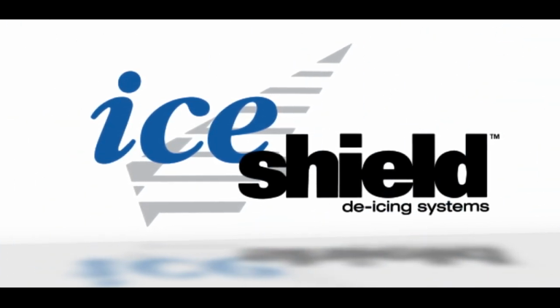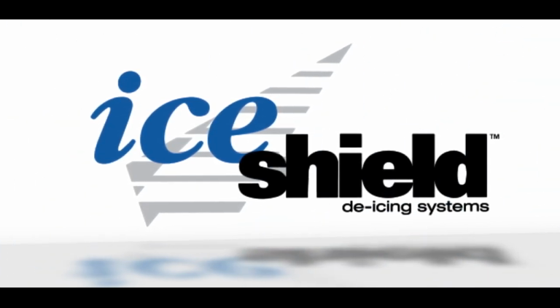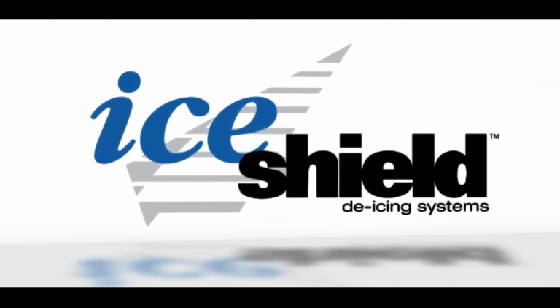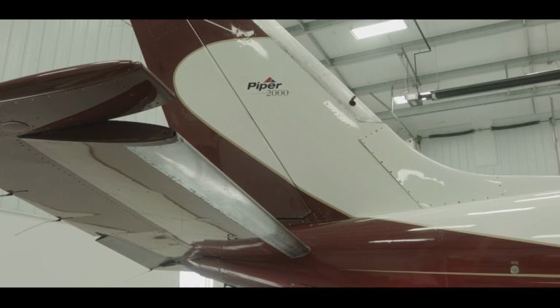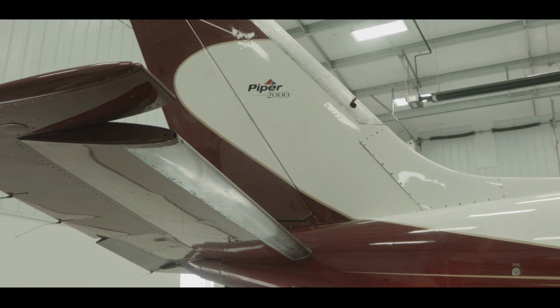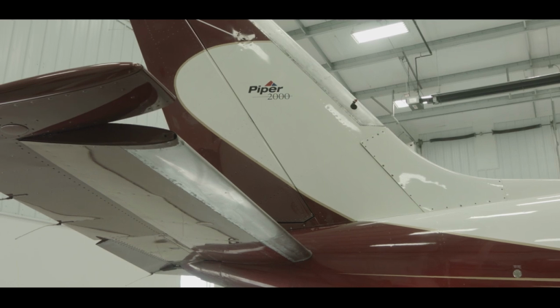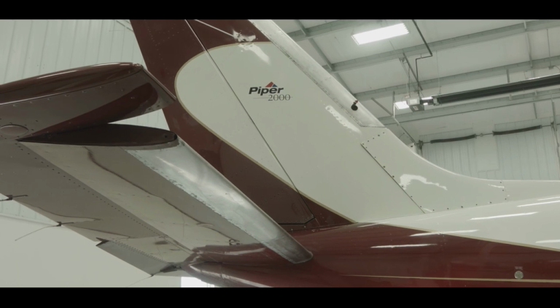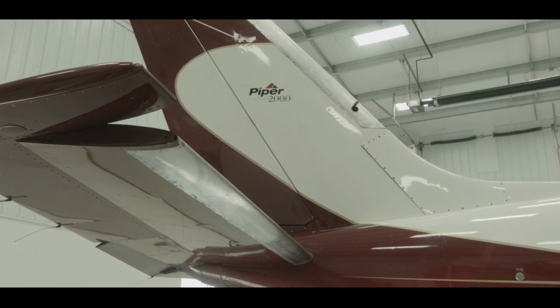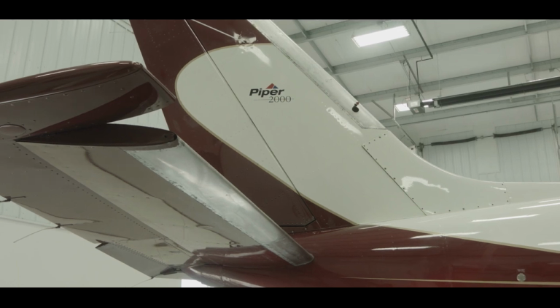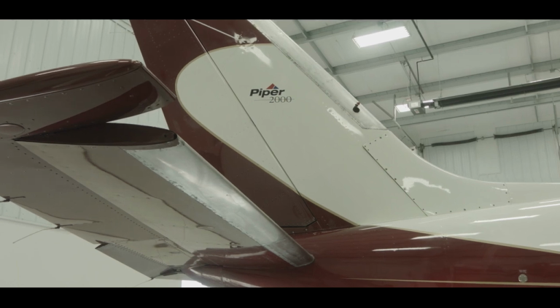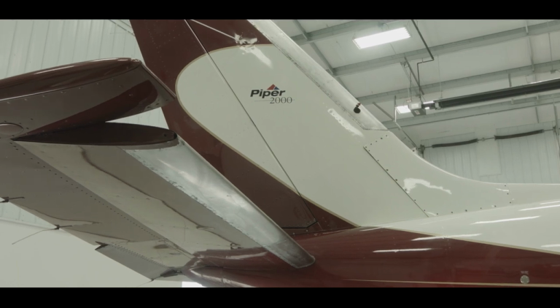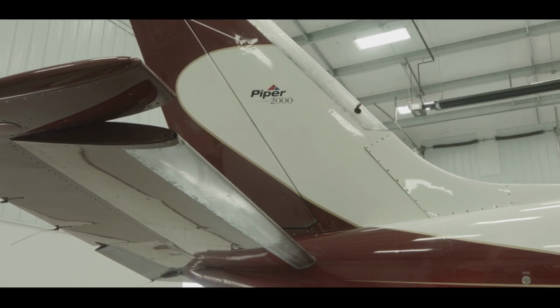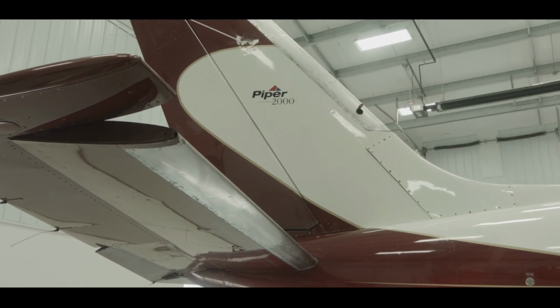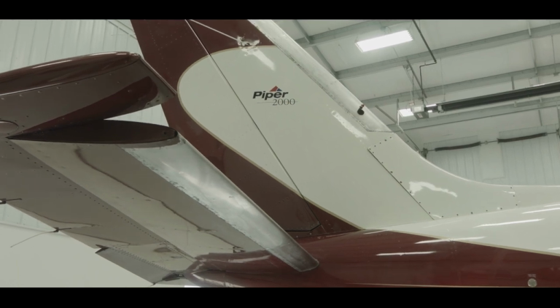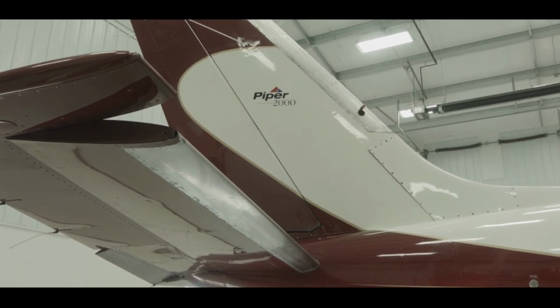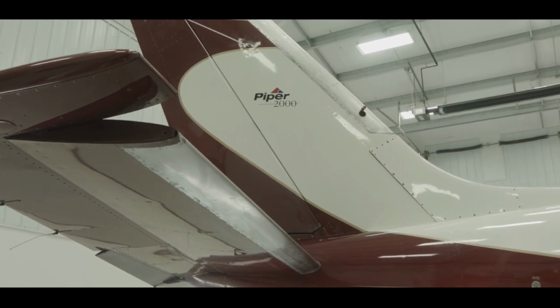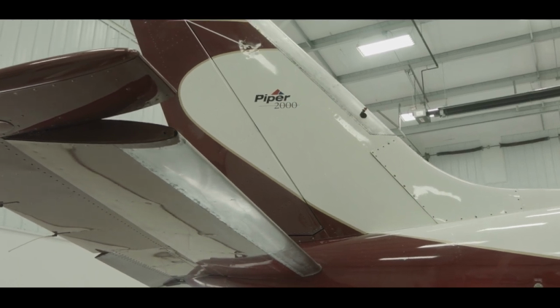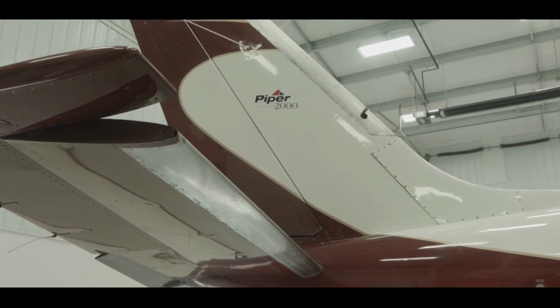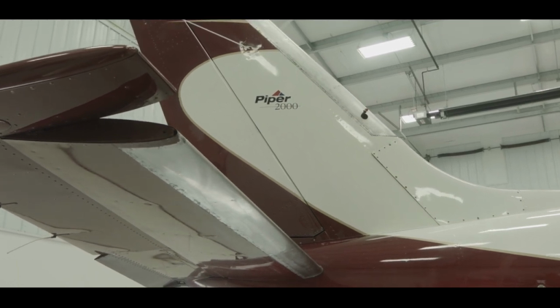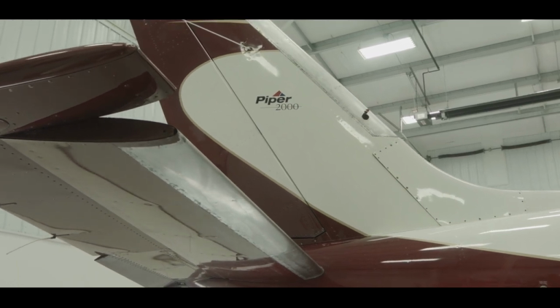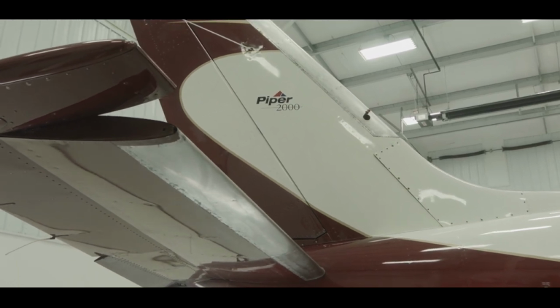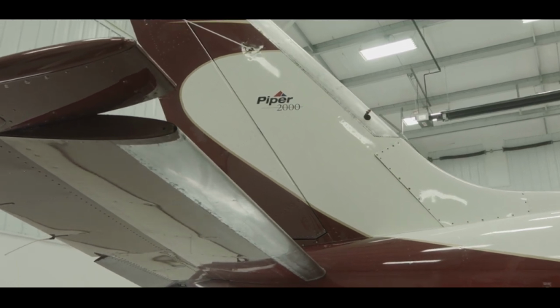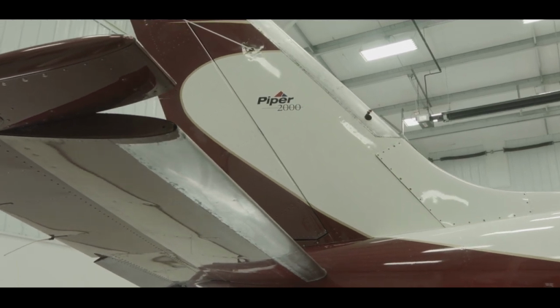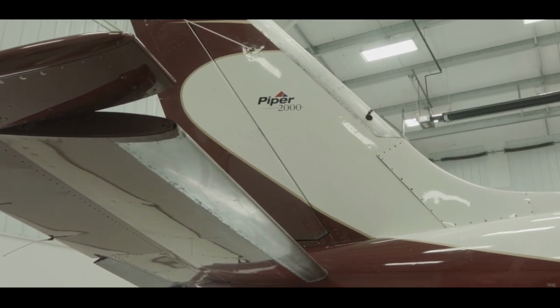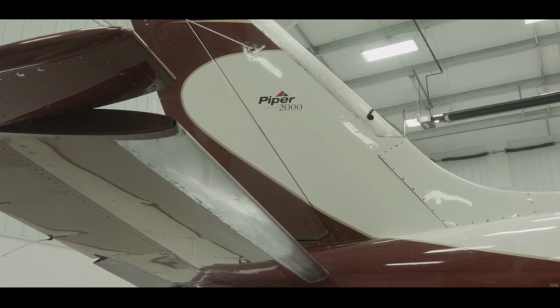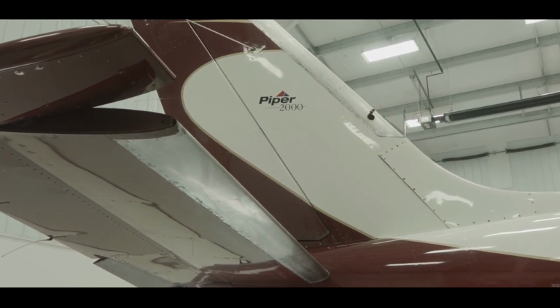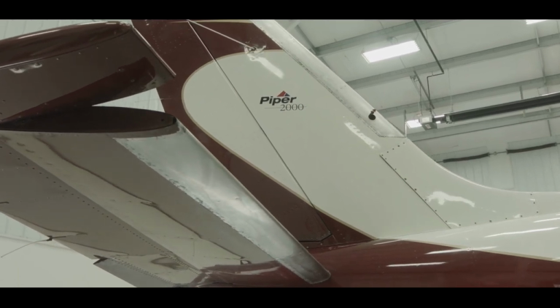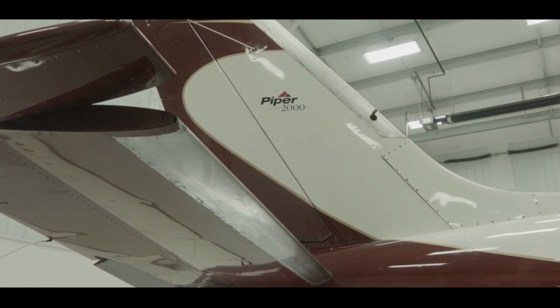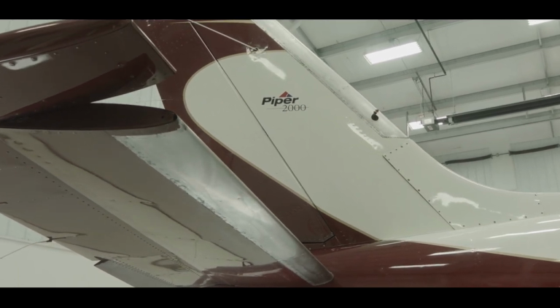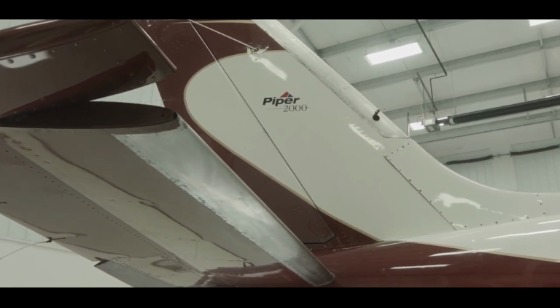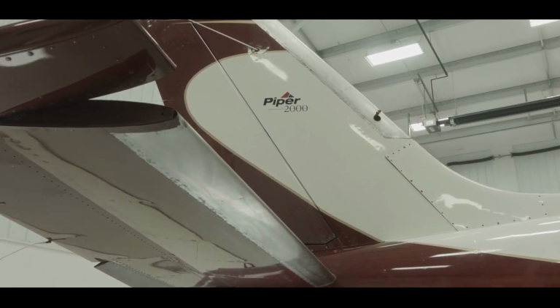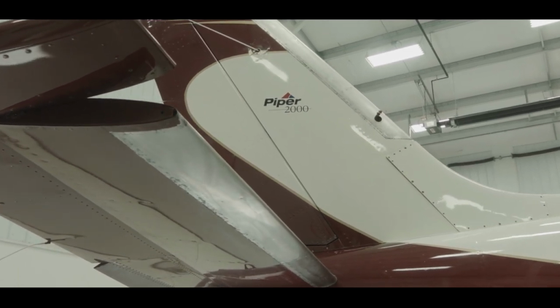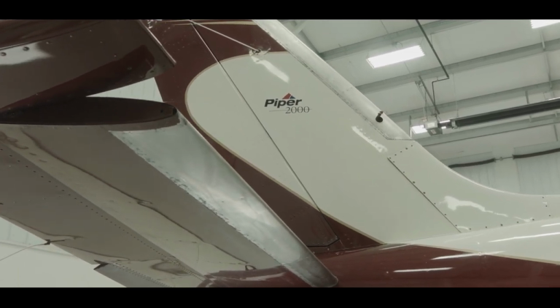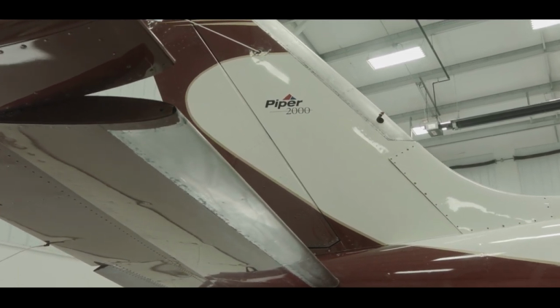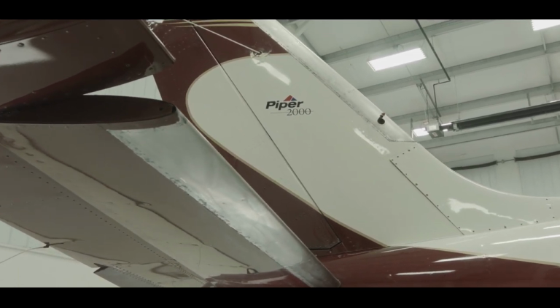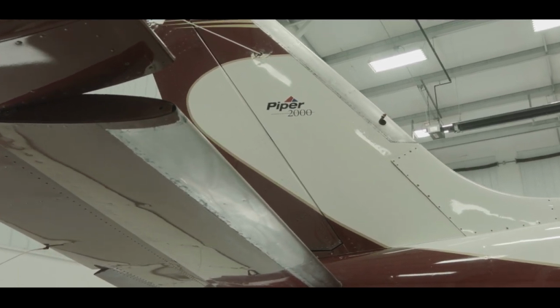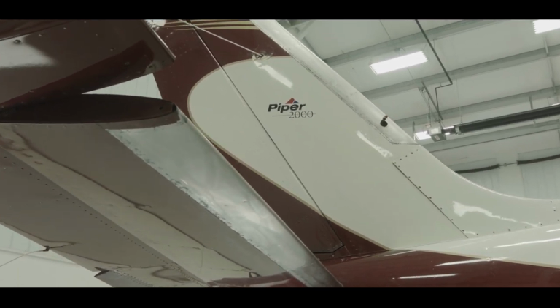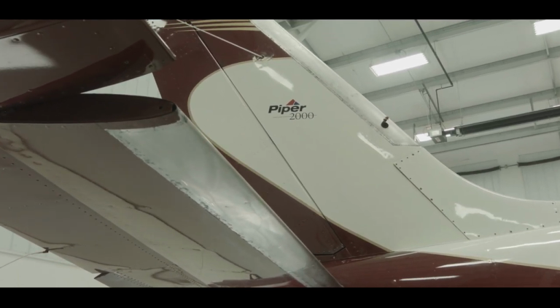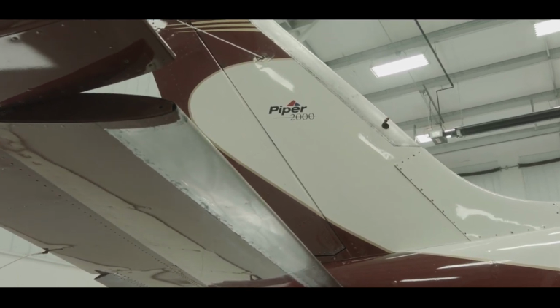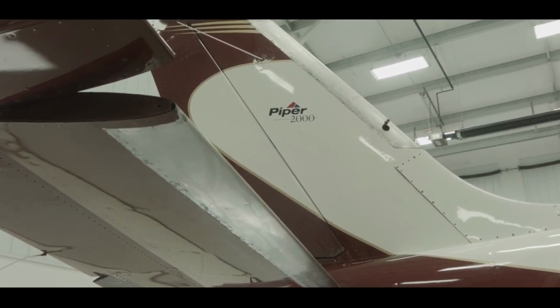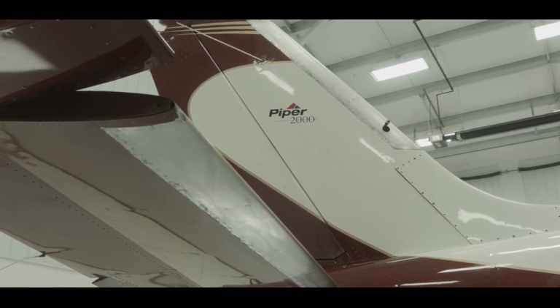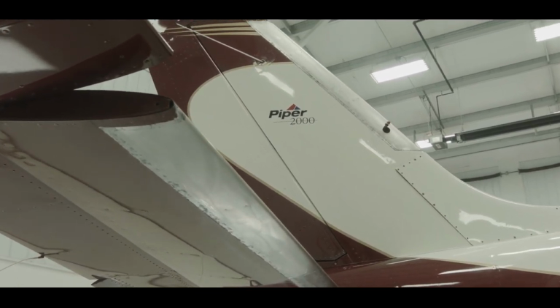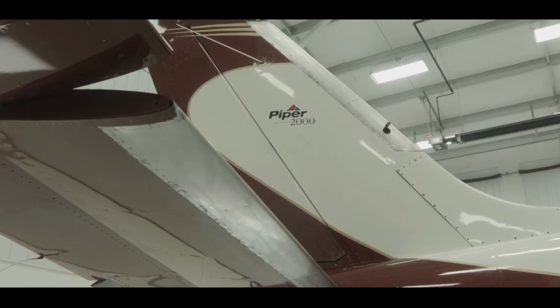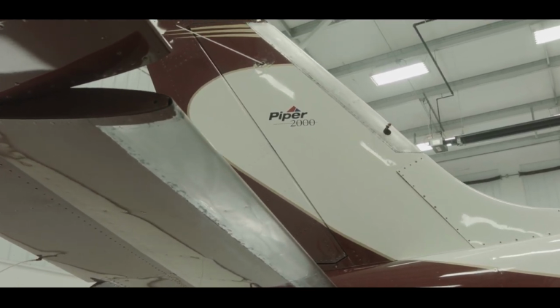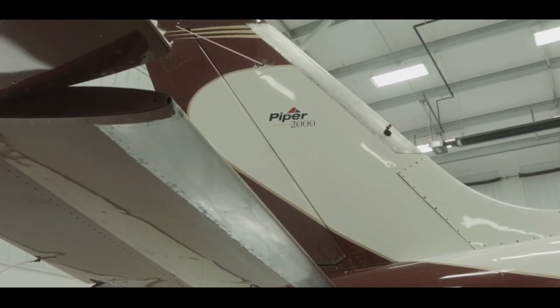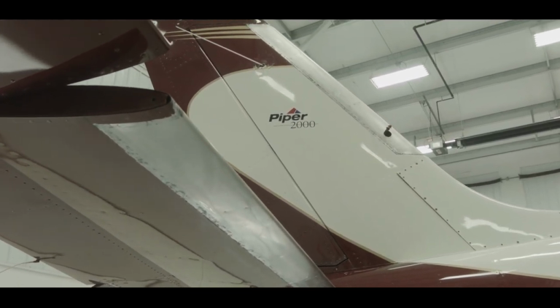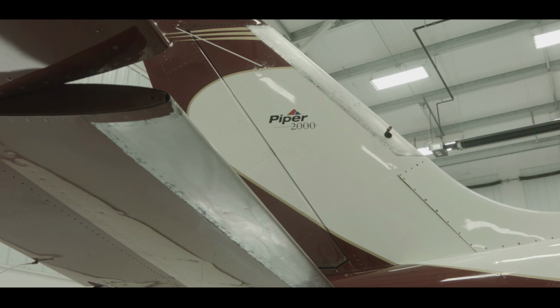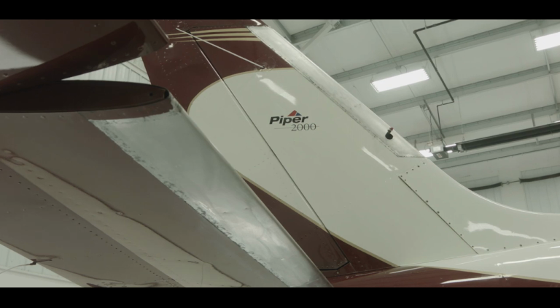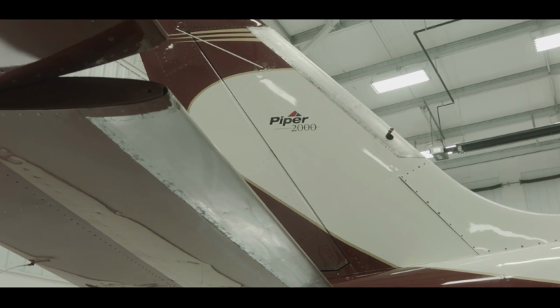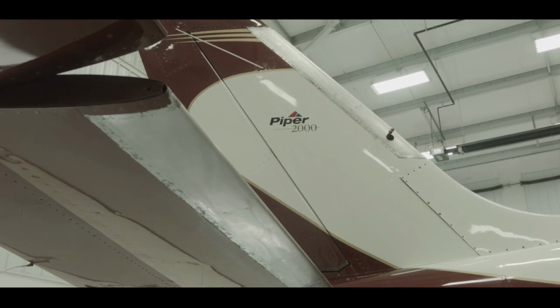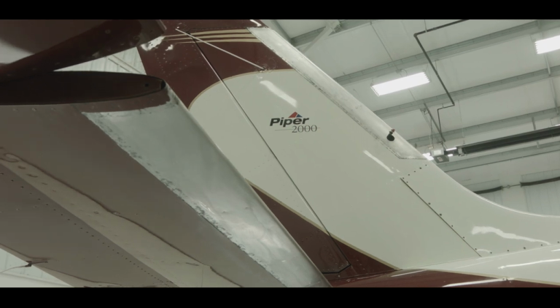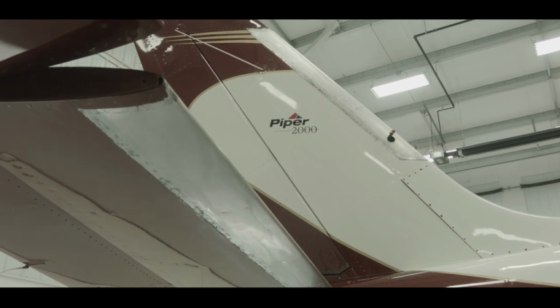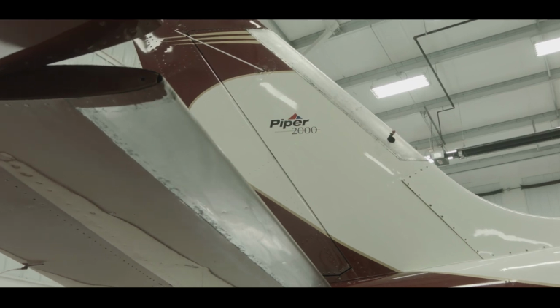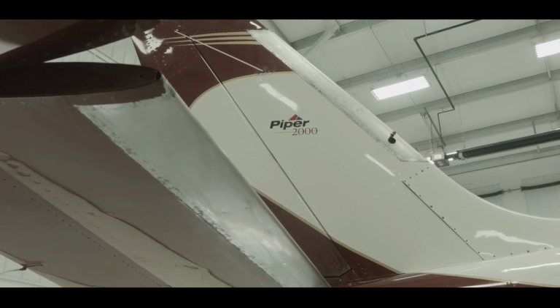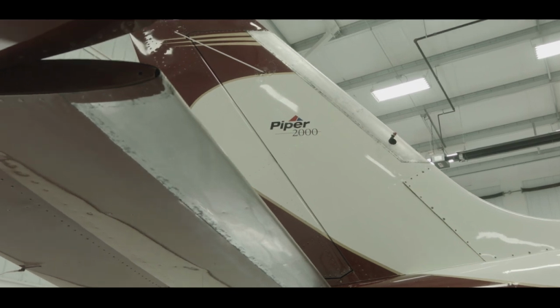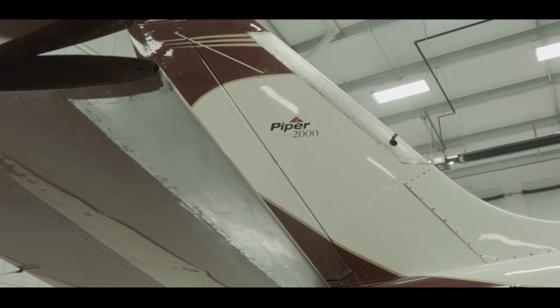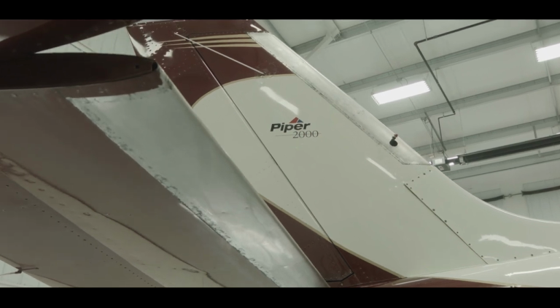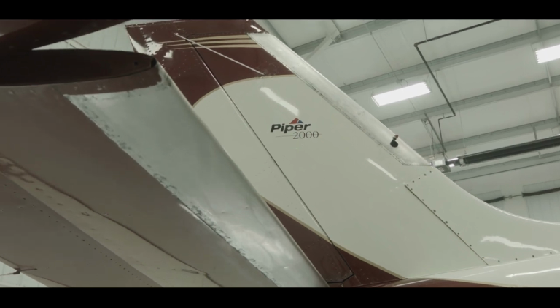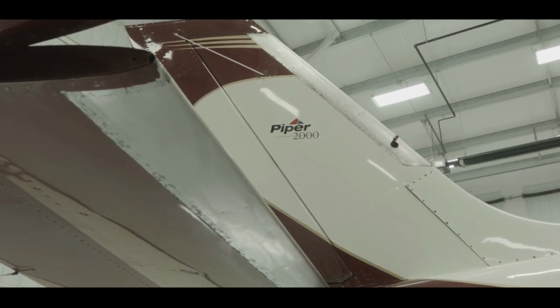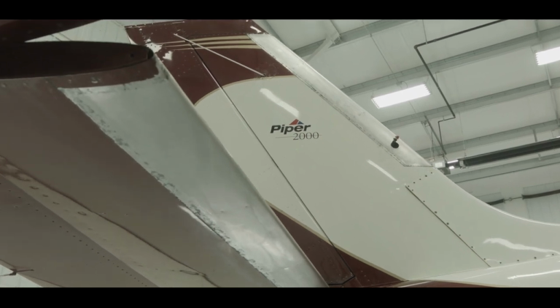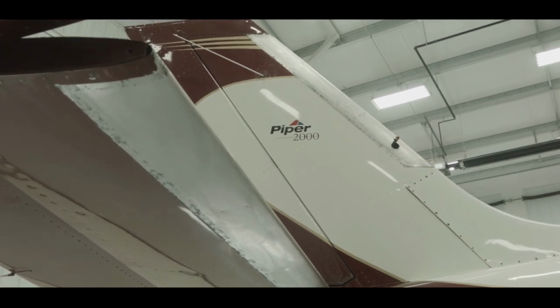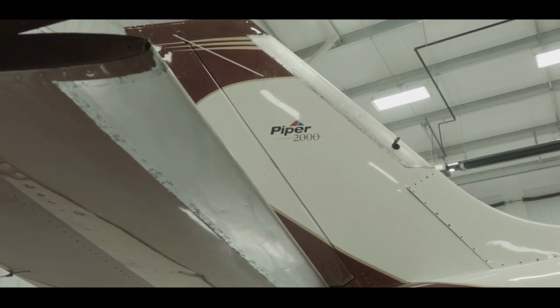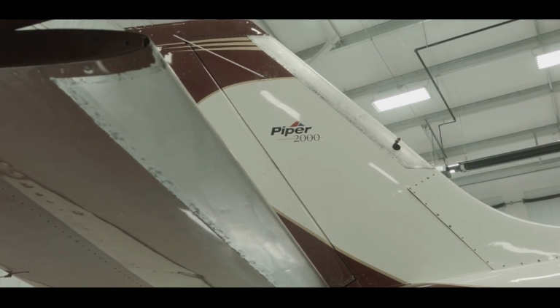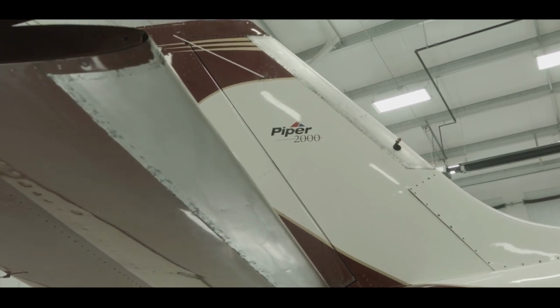Today we're going to take you through a step-by-step process on how to install an iShield pressure-sensitive adhesive pneumatic wing de-ice boot.